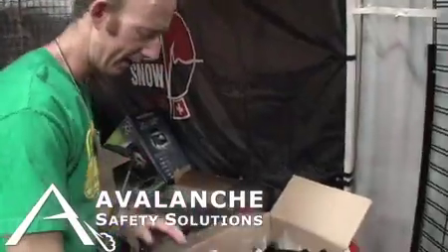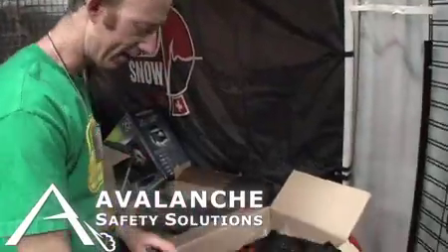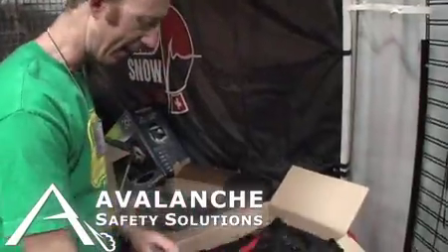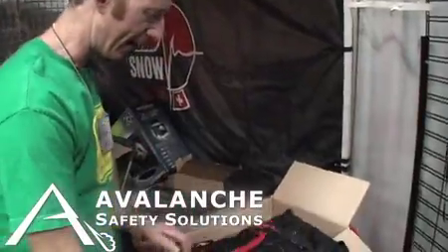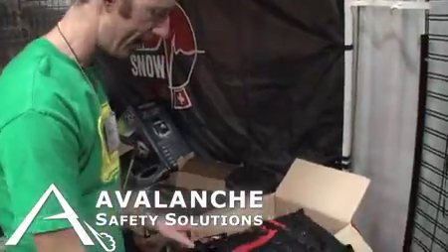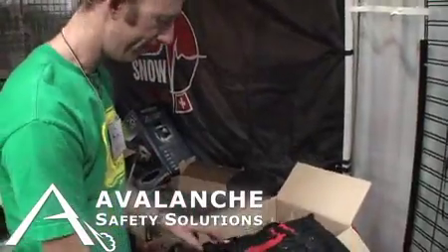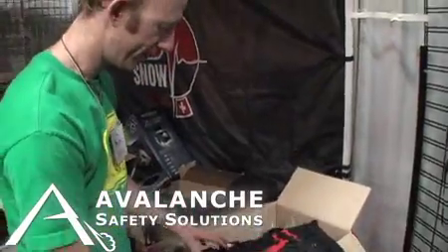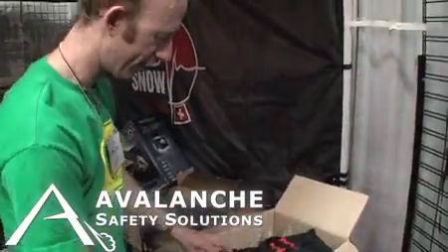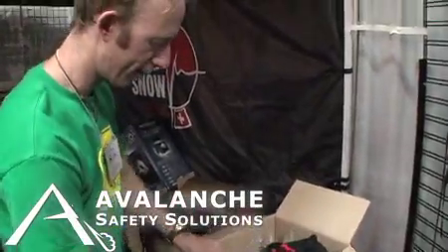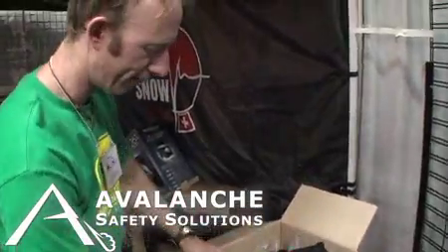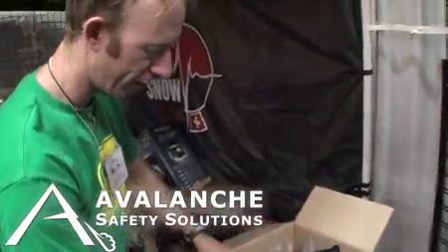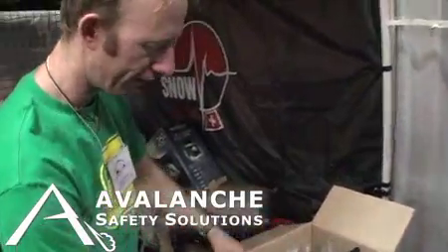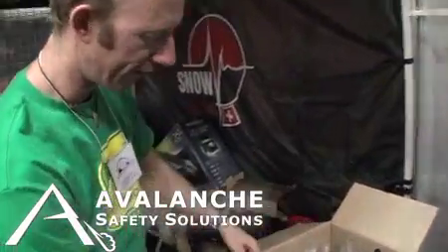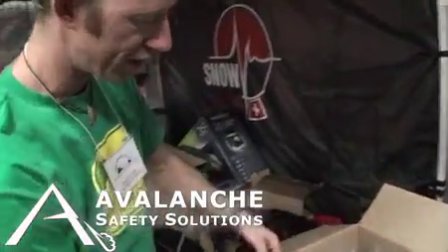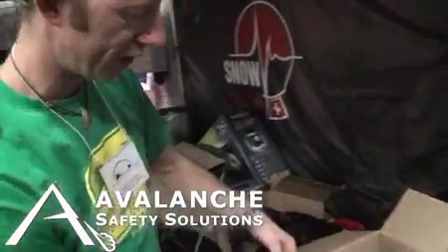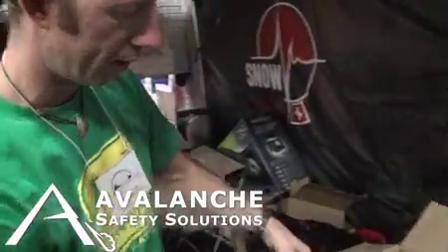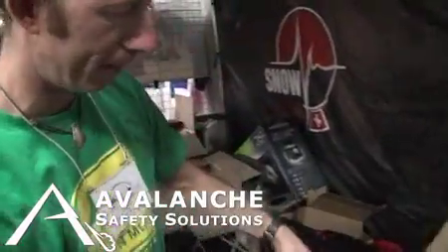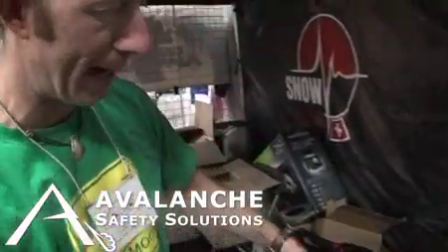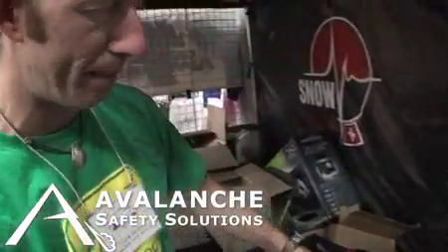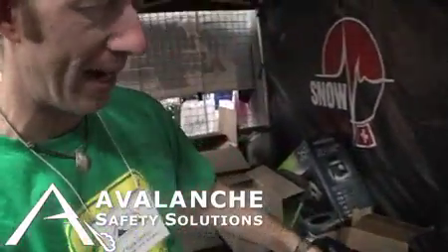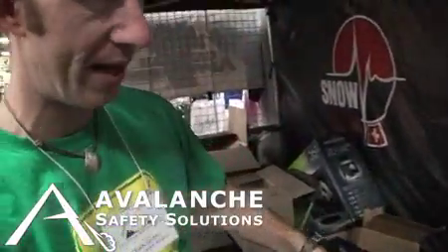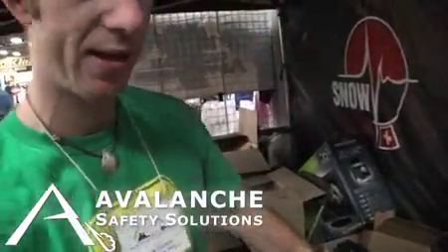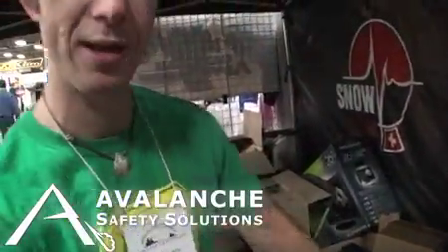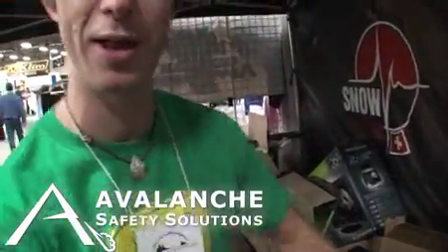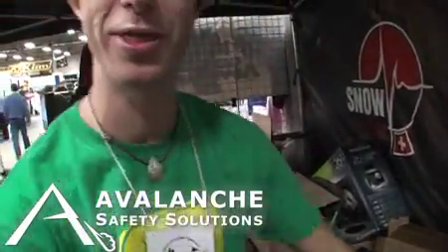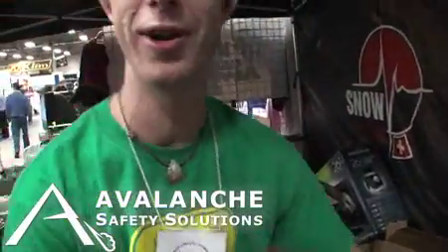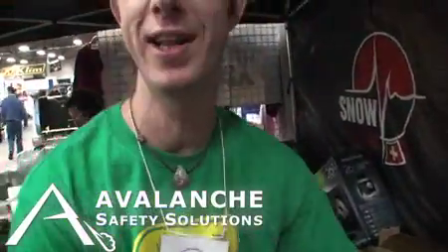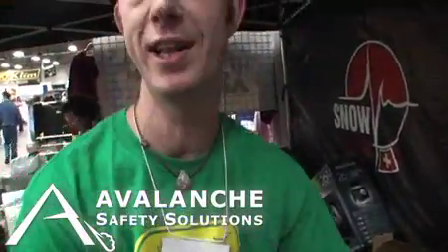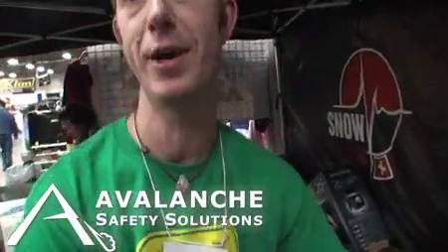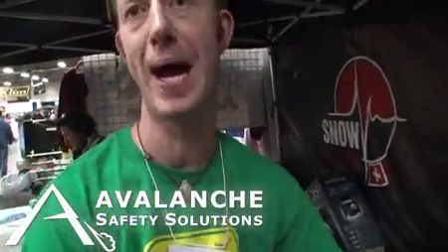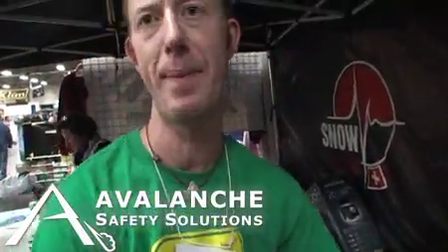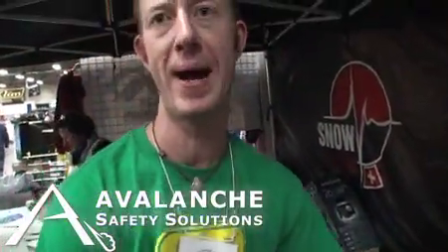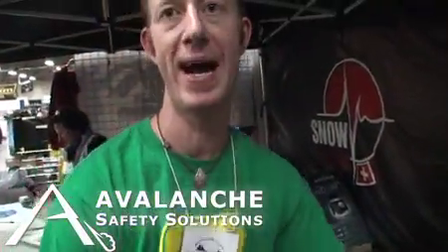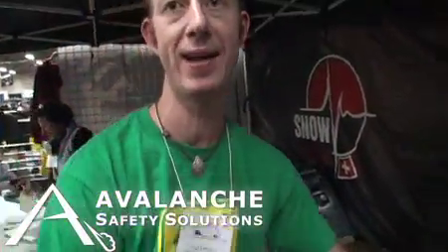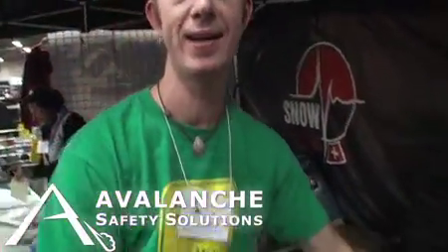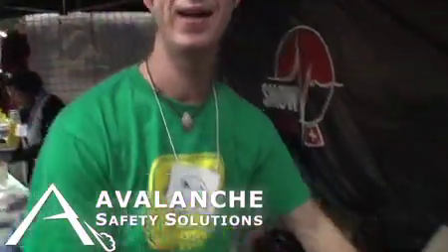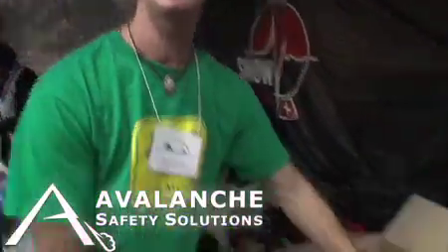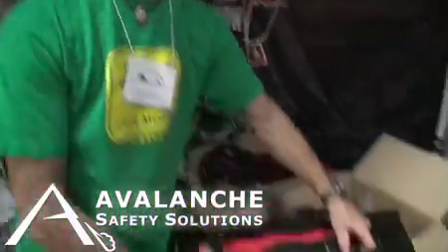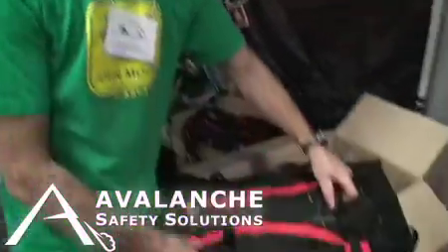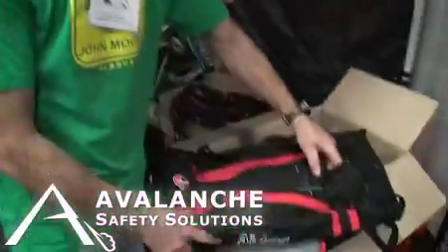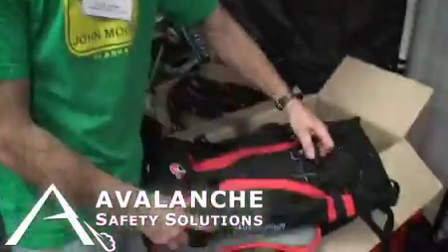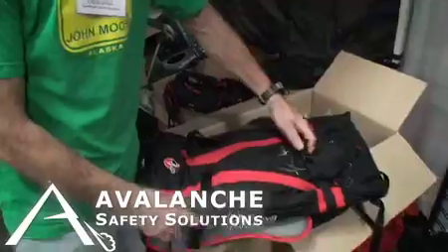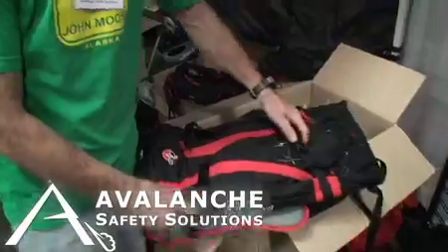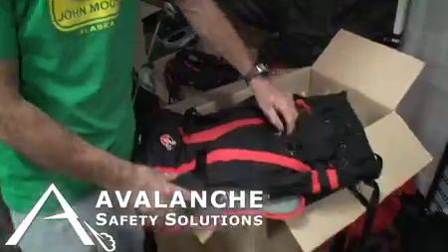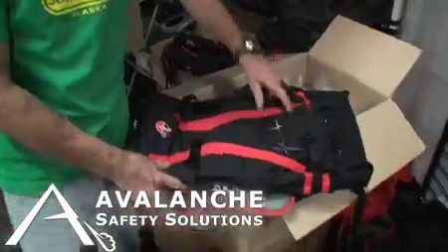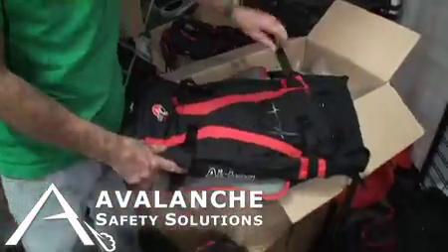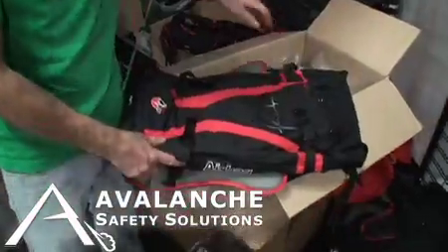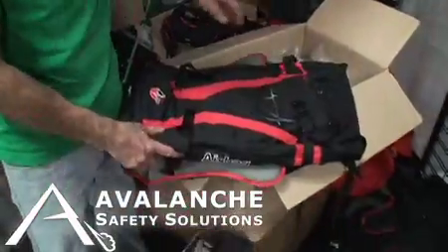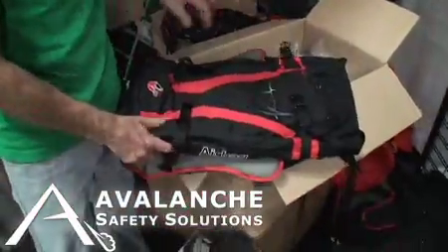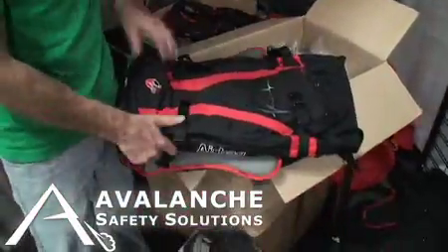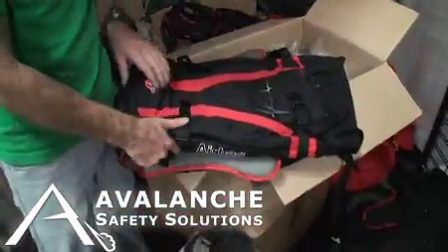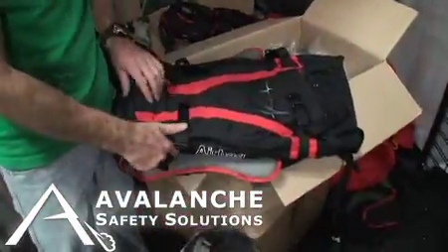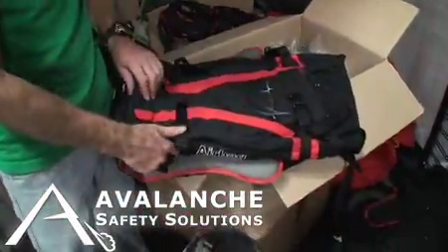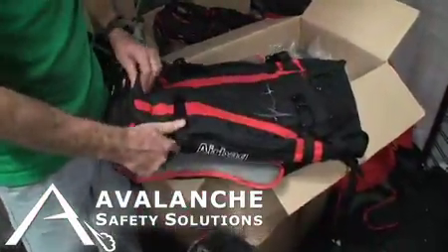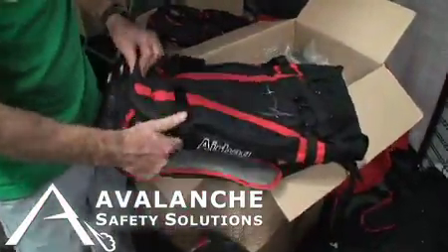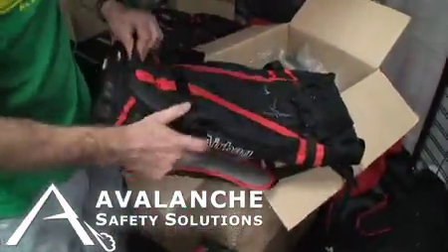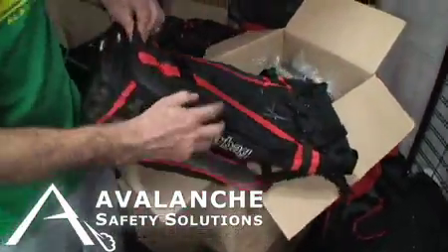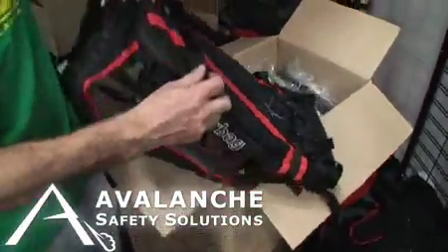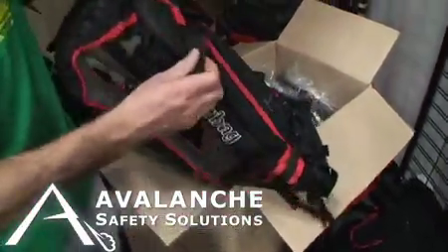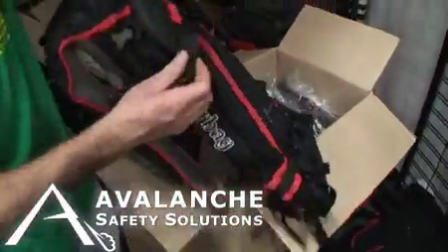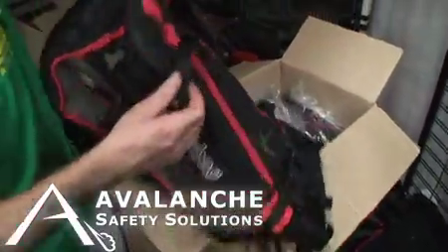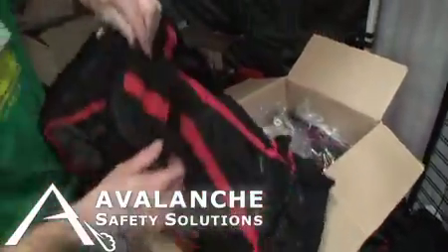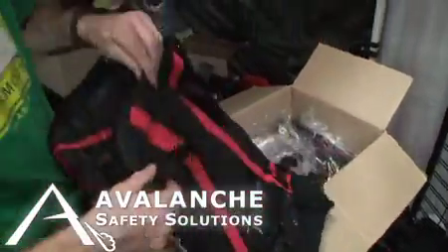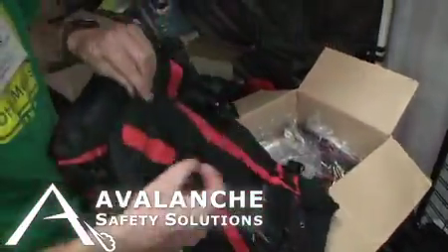Inside, this is a fully functional backpack. This is a 30-litre backpack. It comes in a 15-litre, a 30-litre, and a 45-litre.